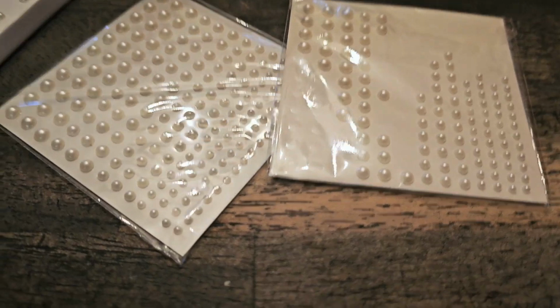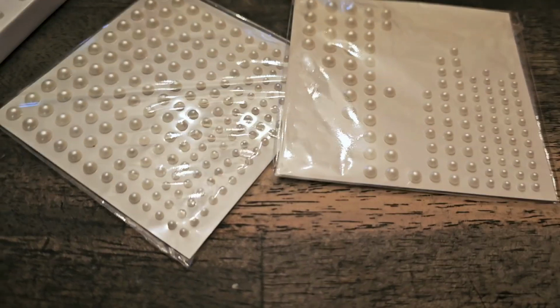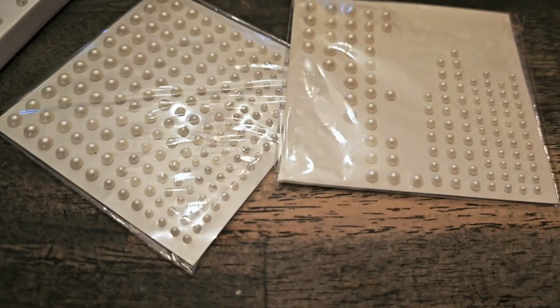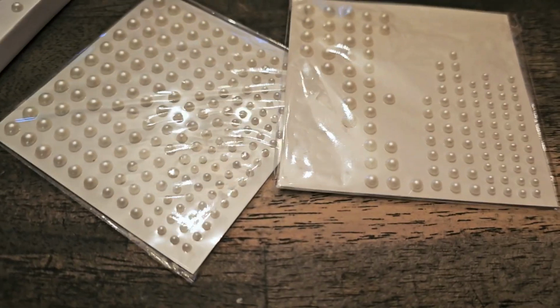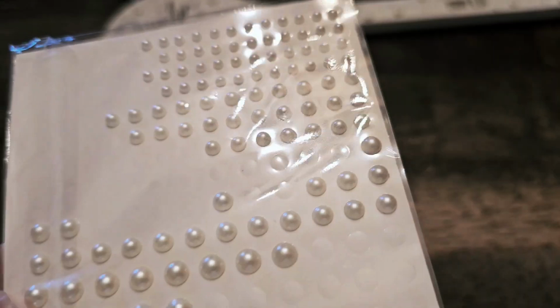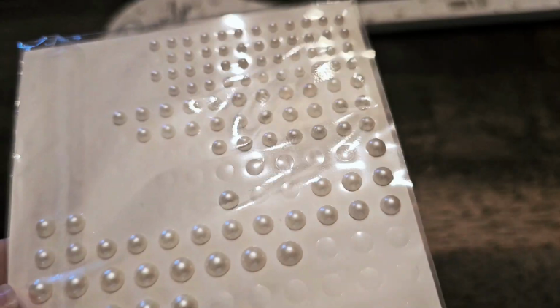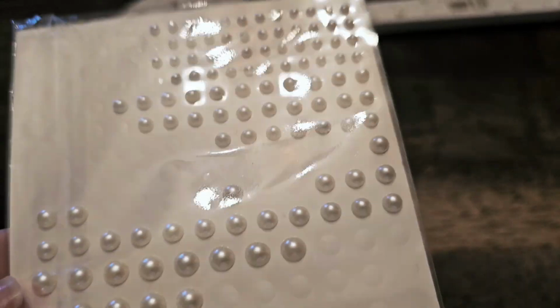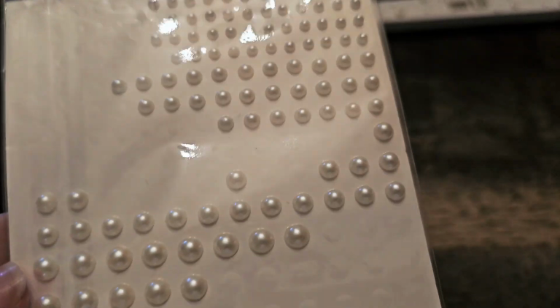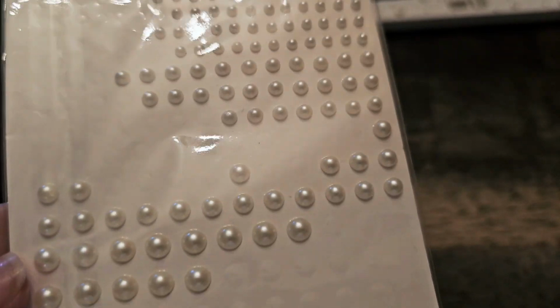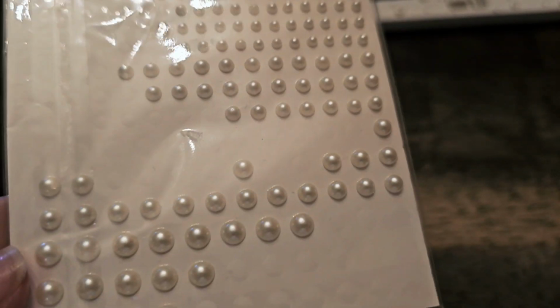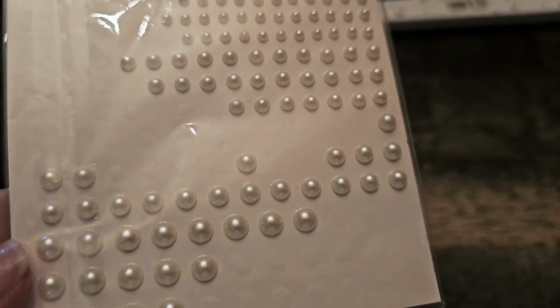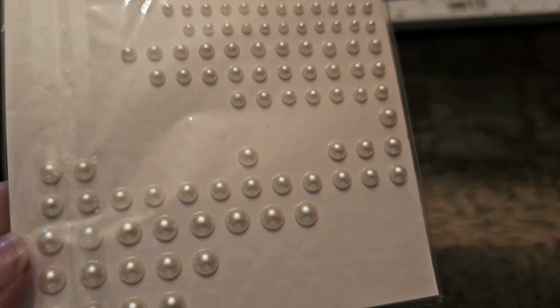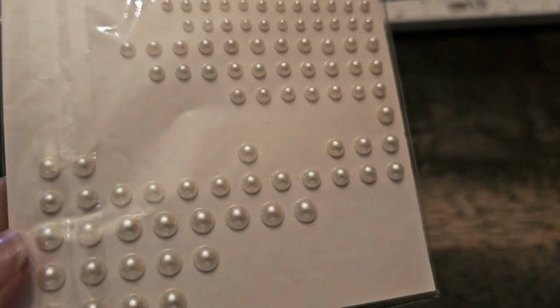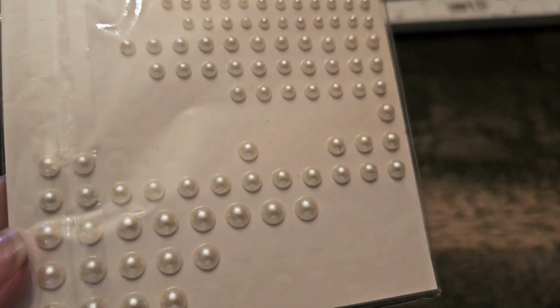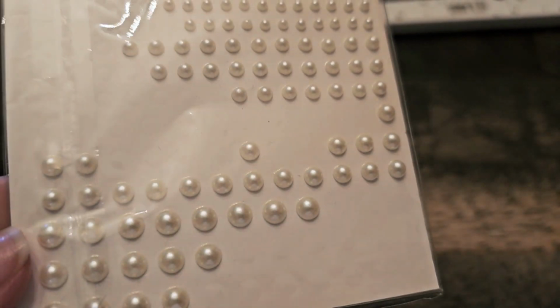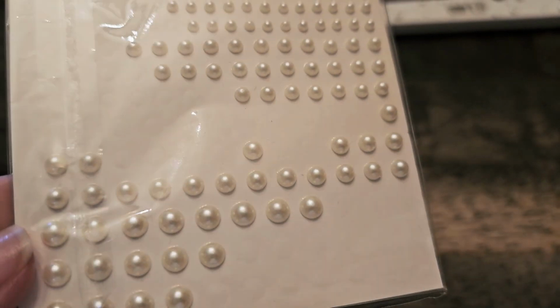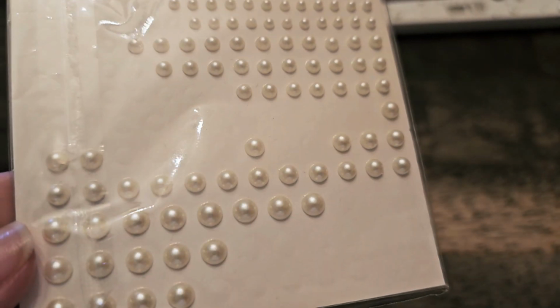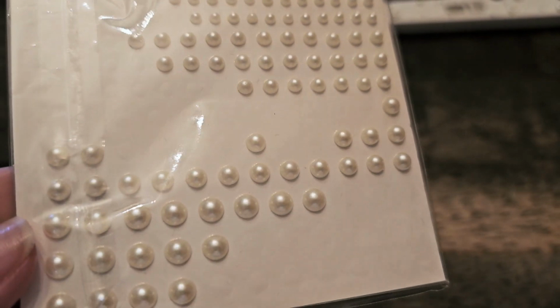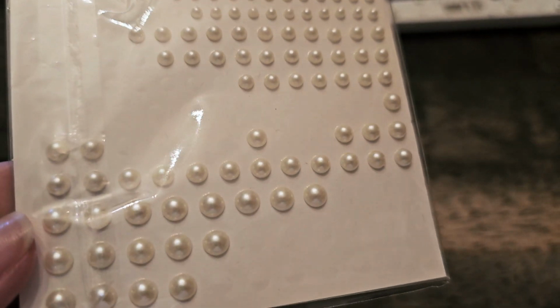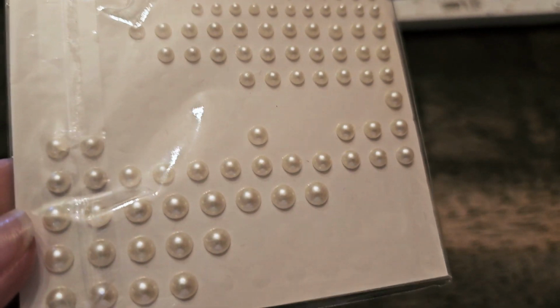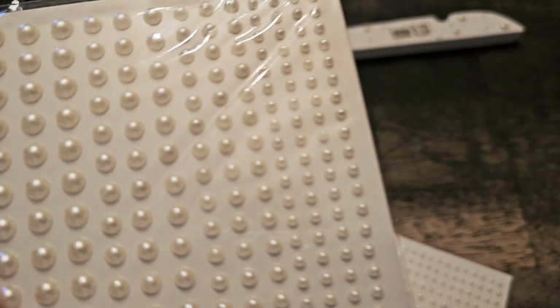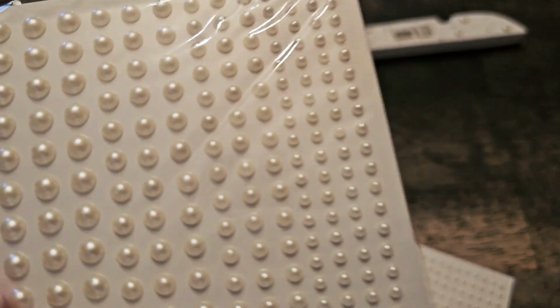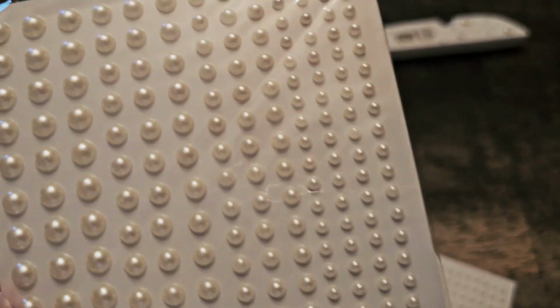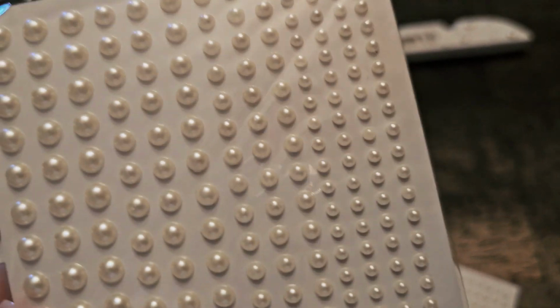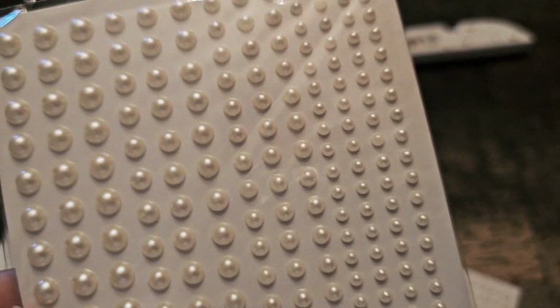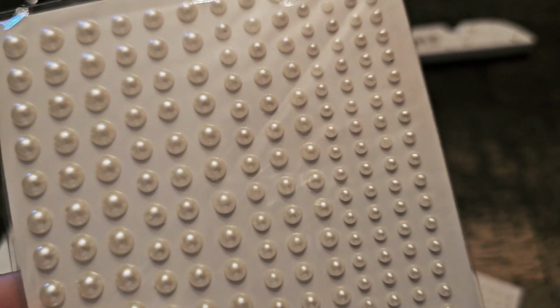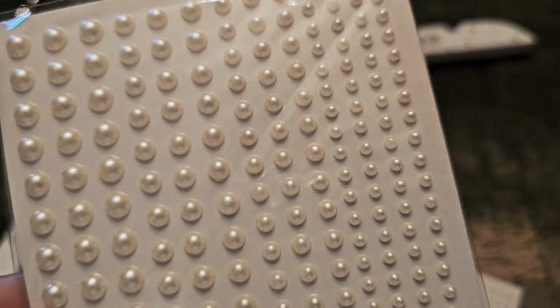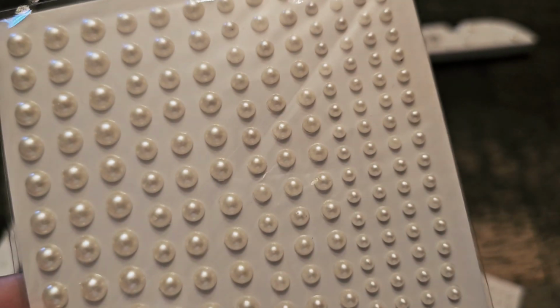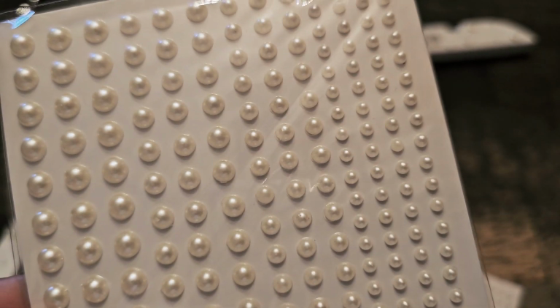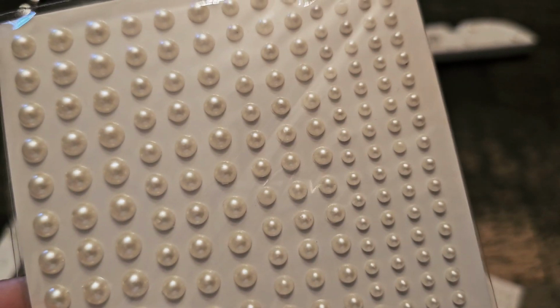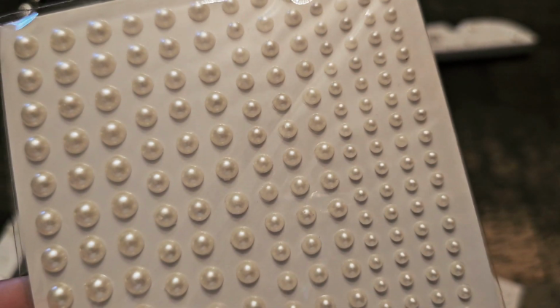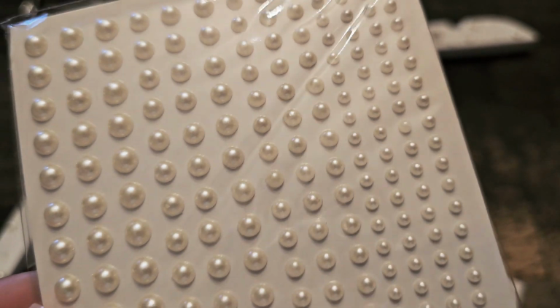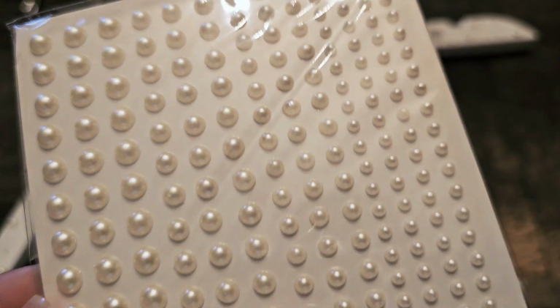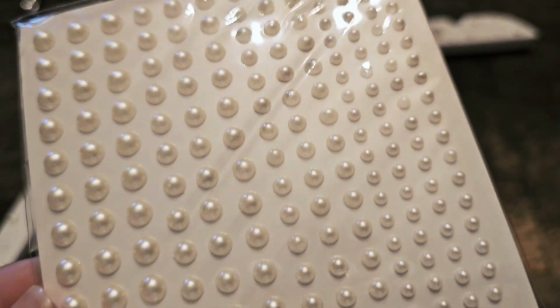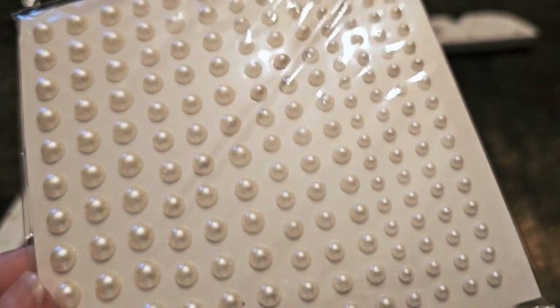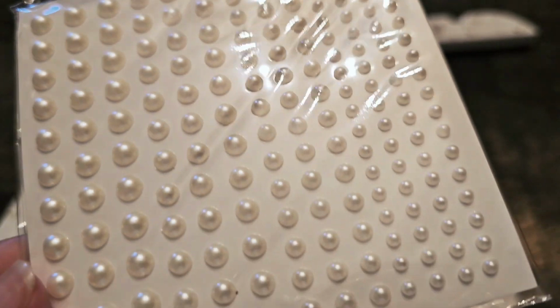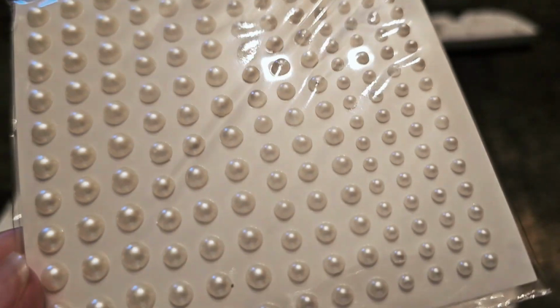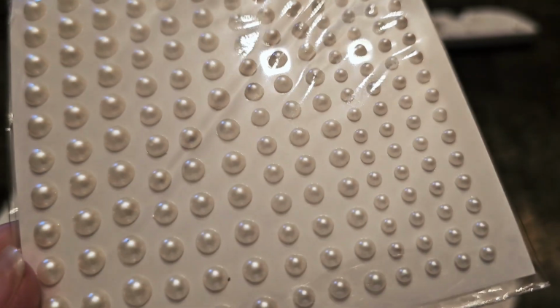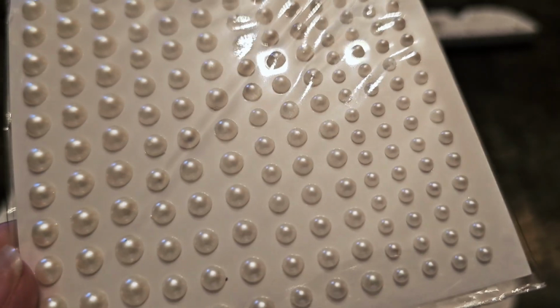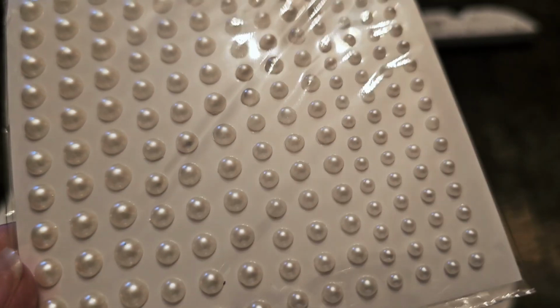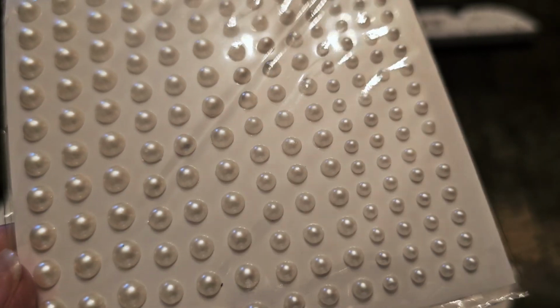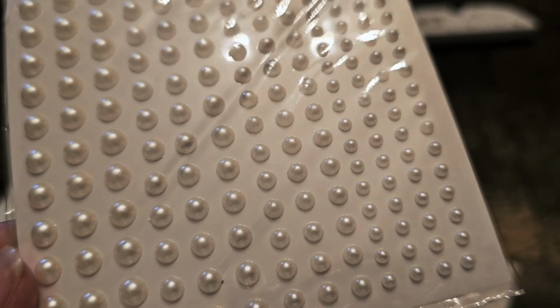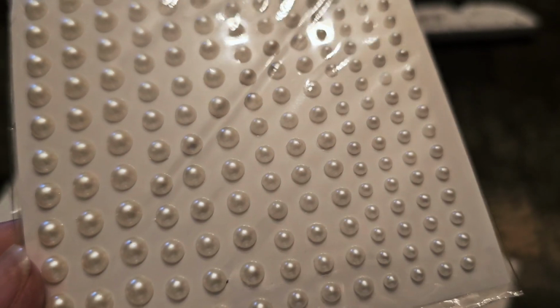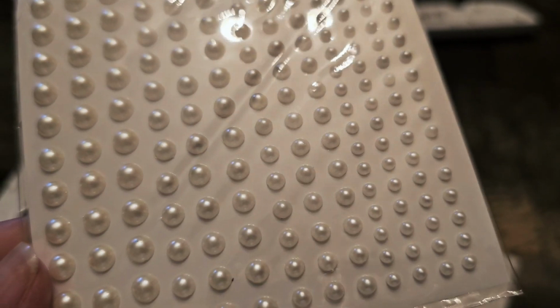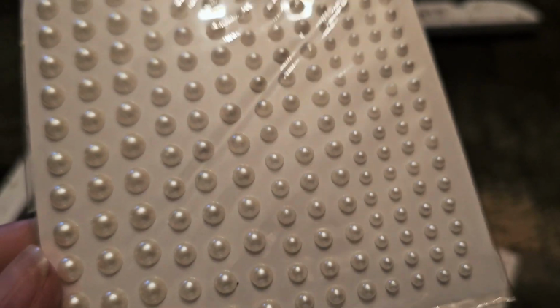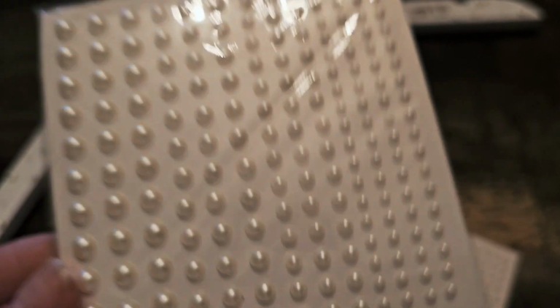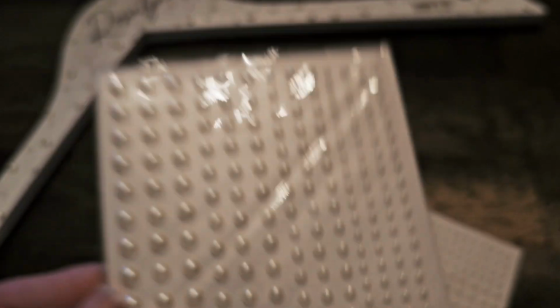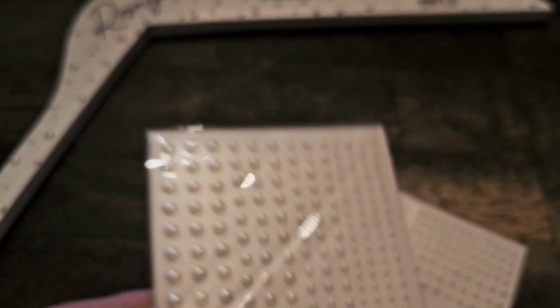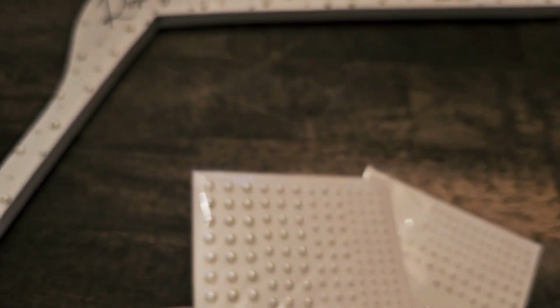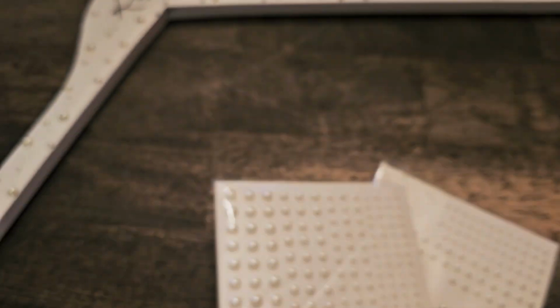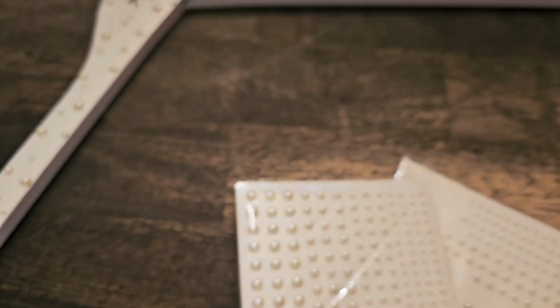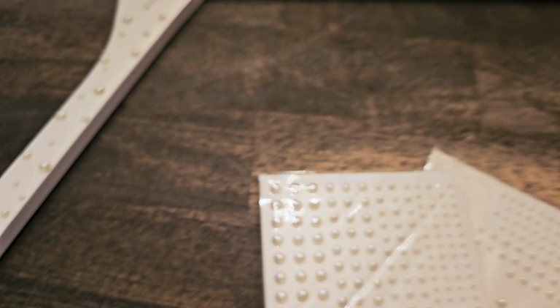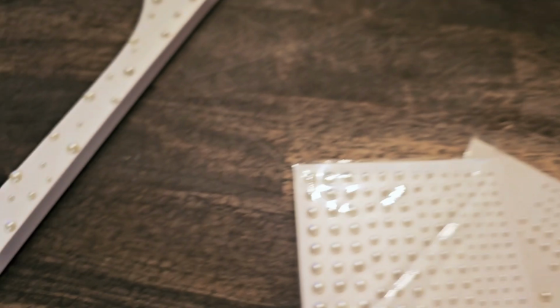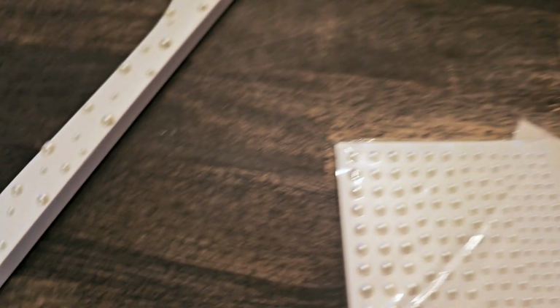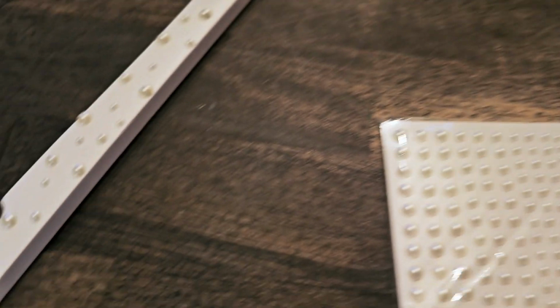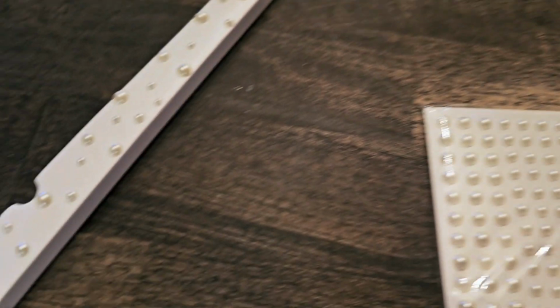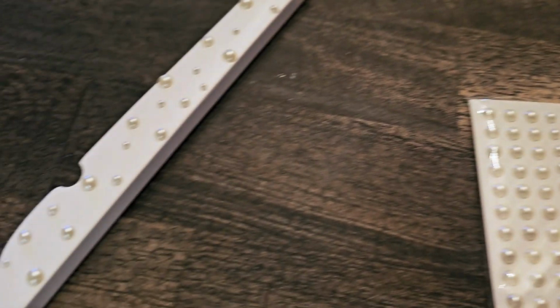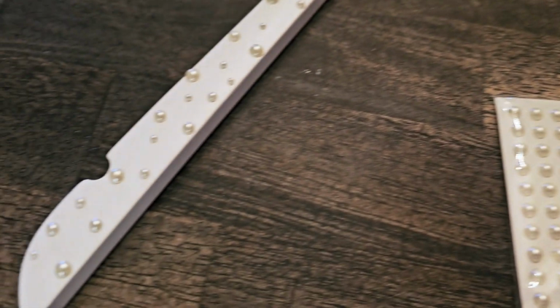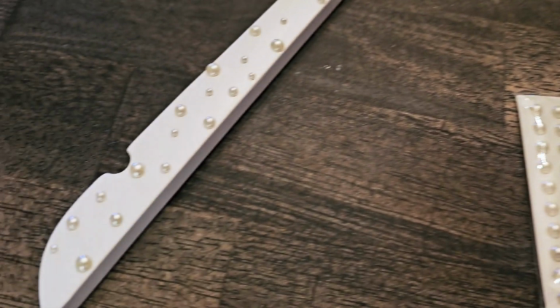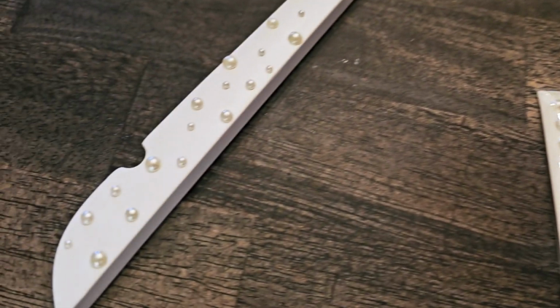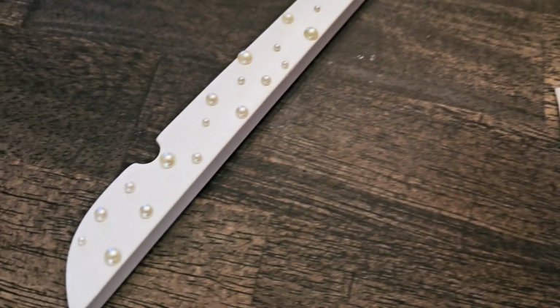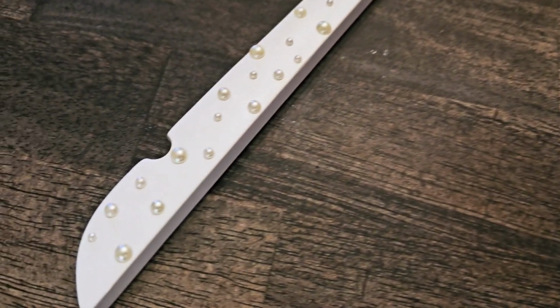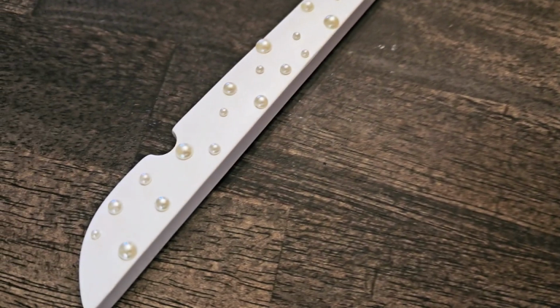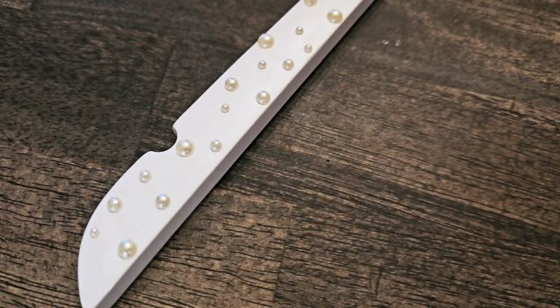I want to show you exactly how we use the self-adhesive pearl stickers that we got. Now, these can be for your hair, face, makeup, eyes, nails, crafts, and assorted projects.